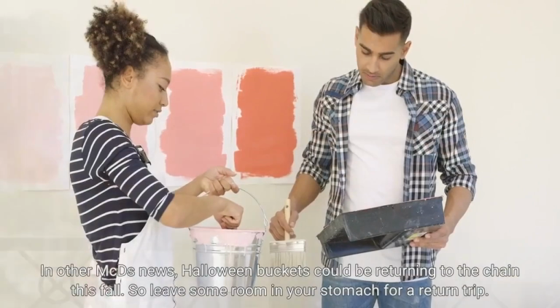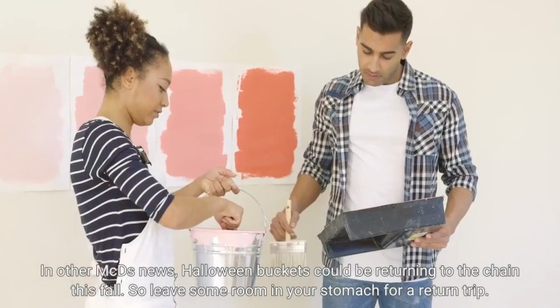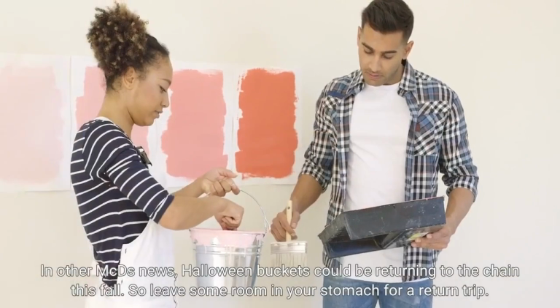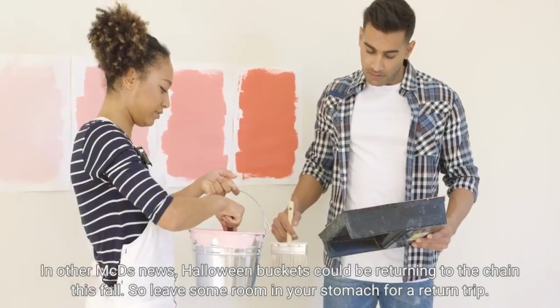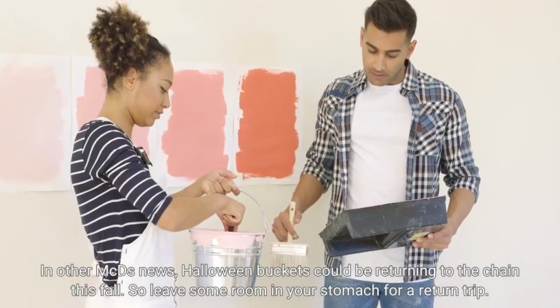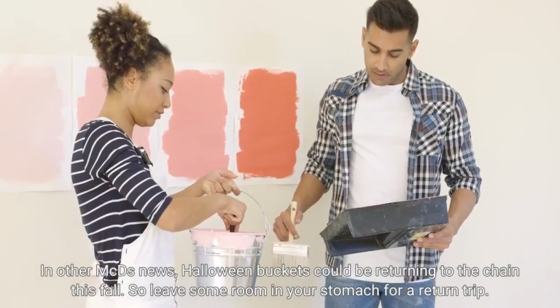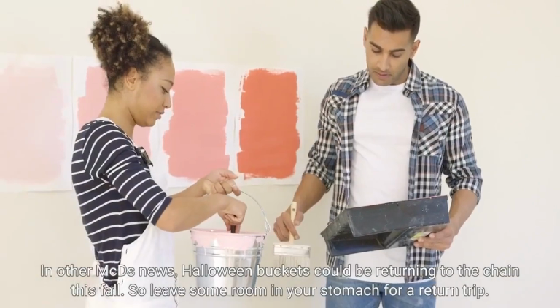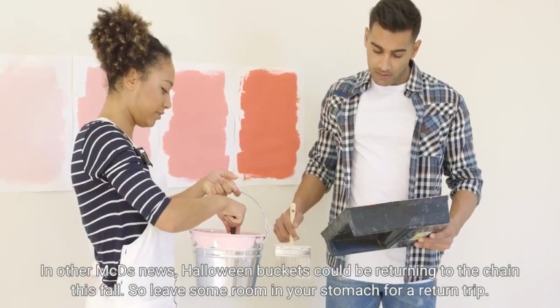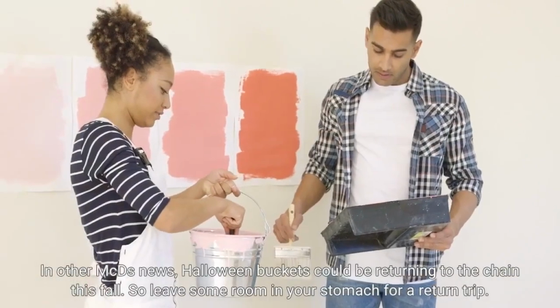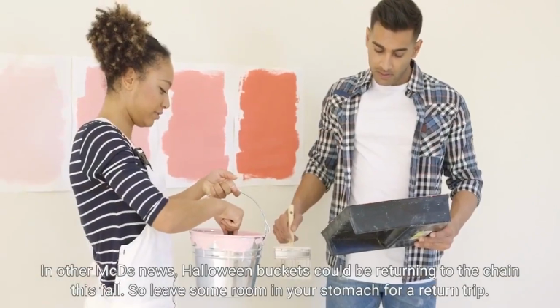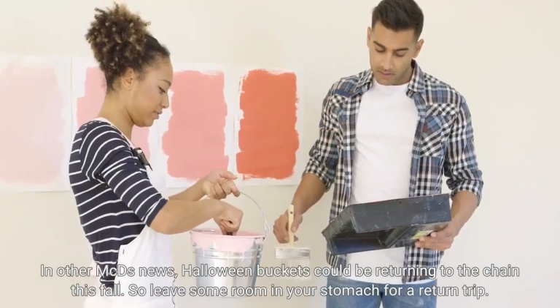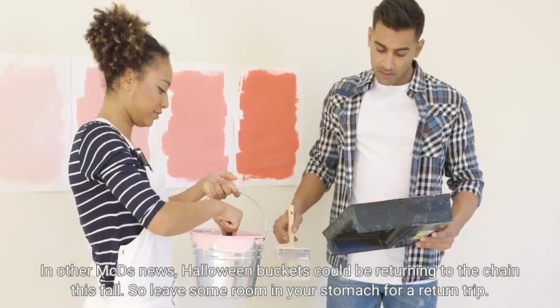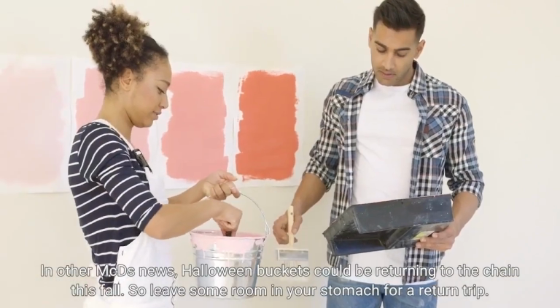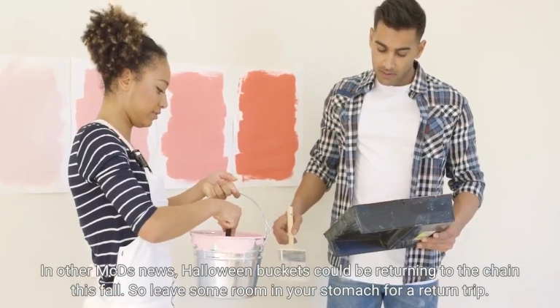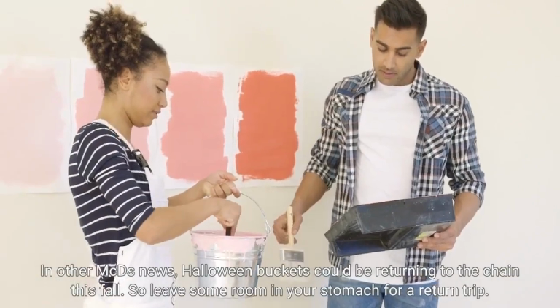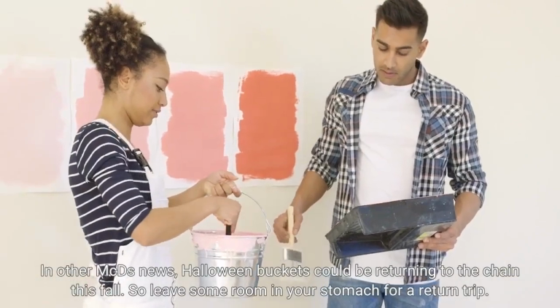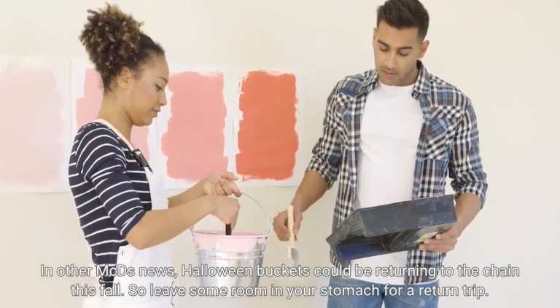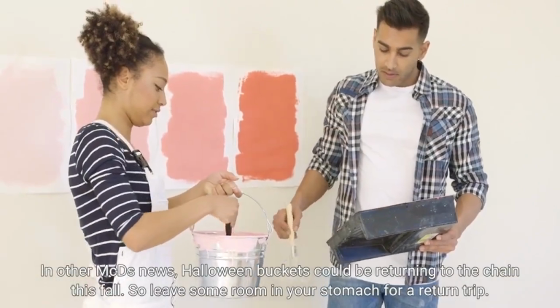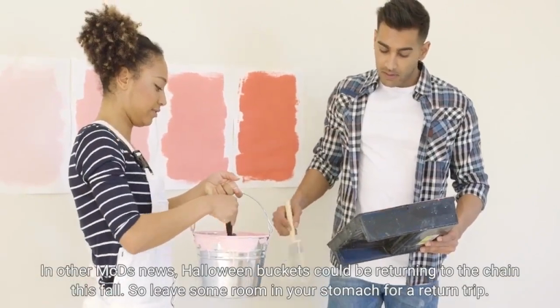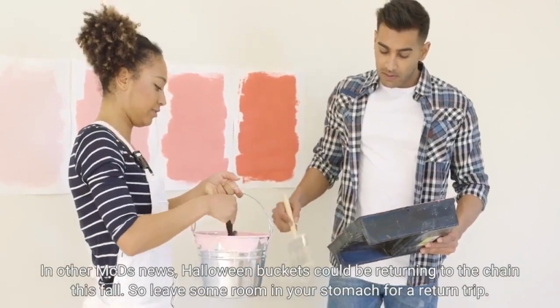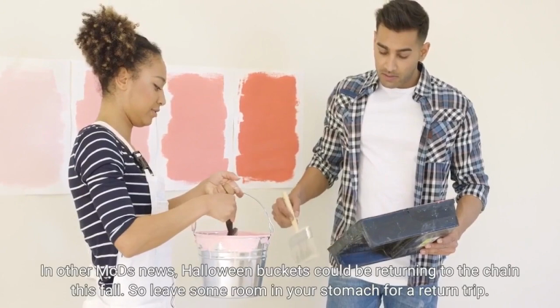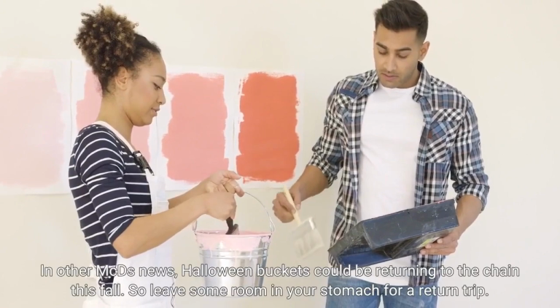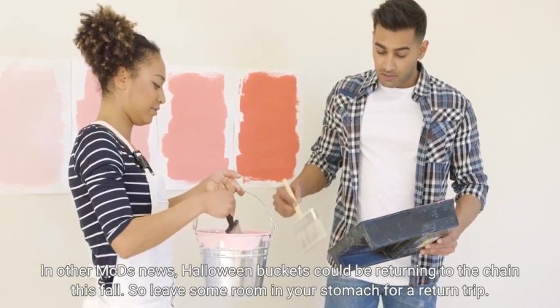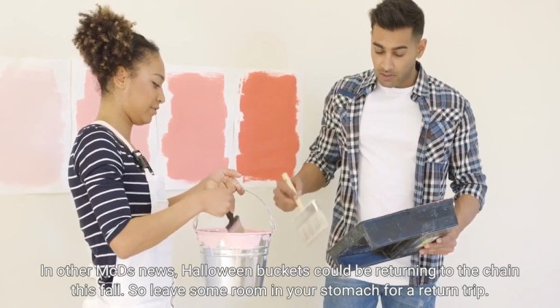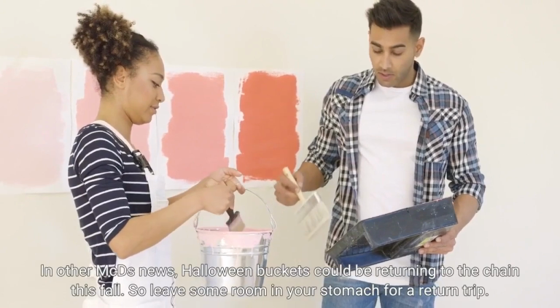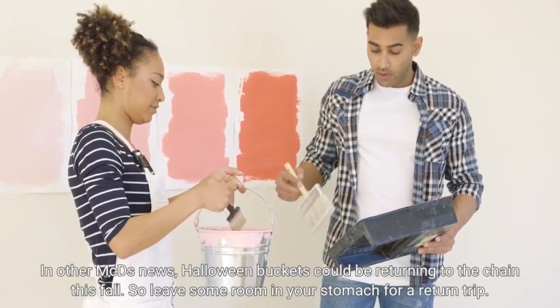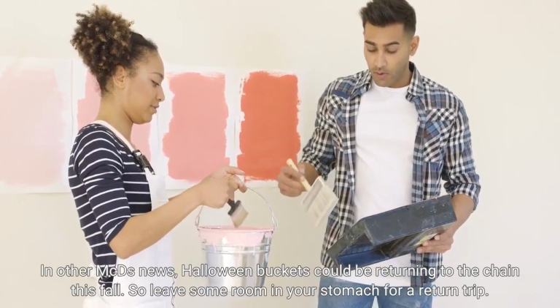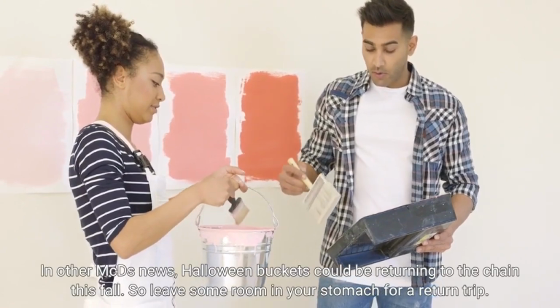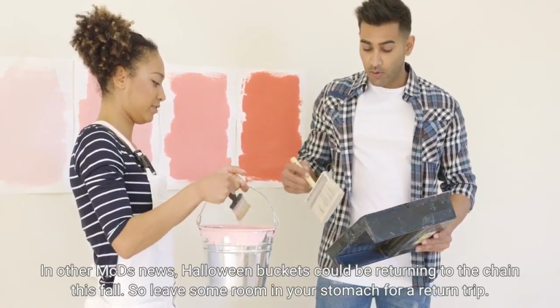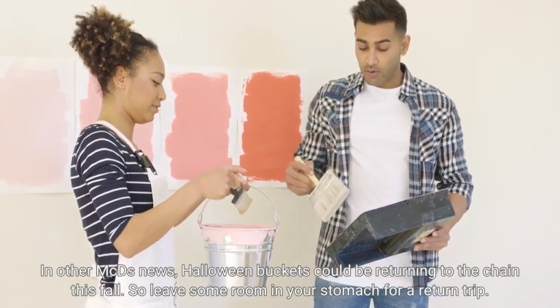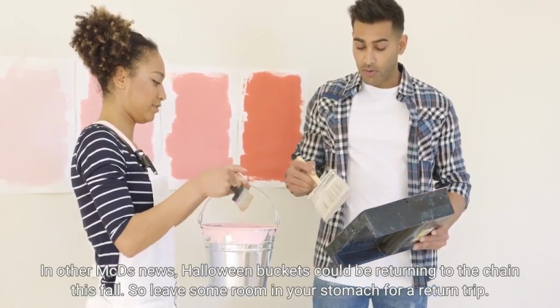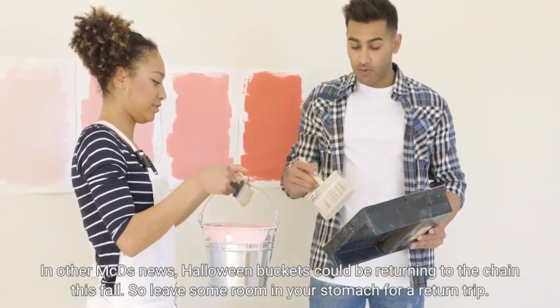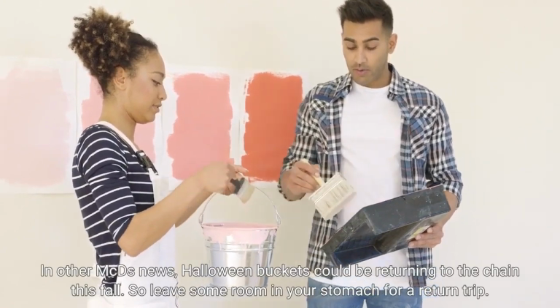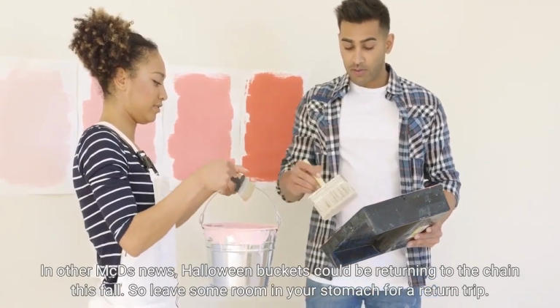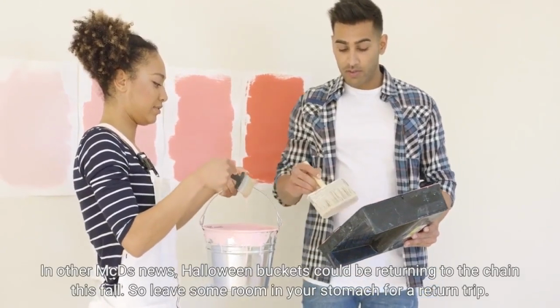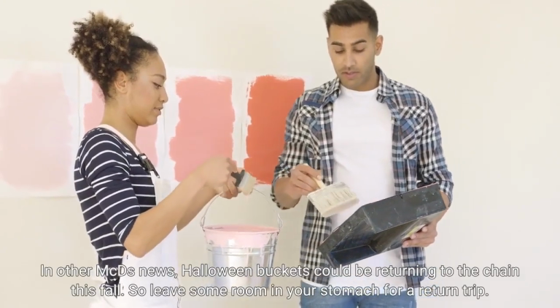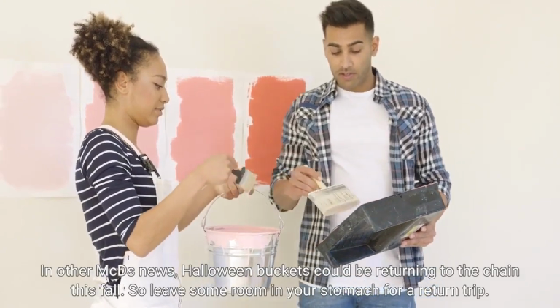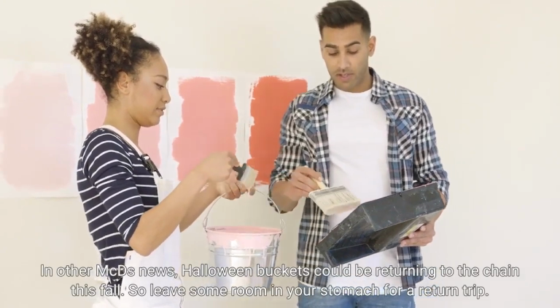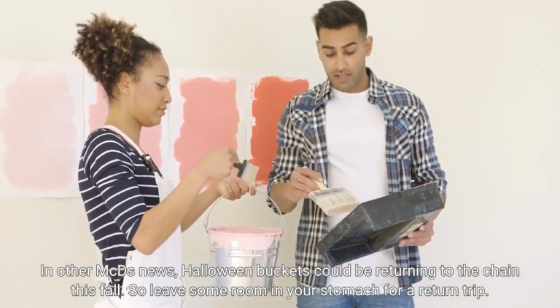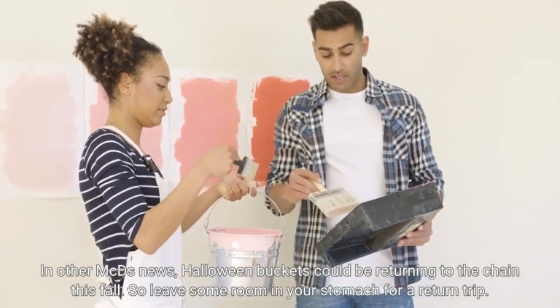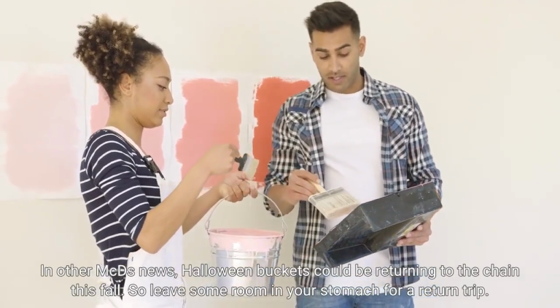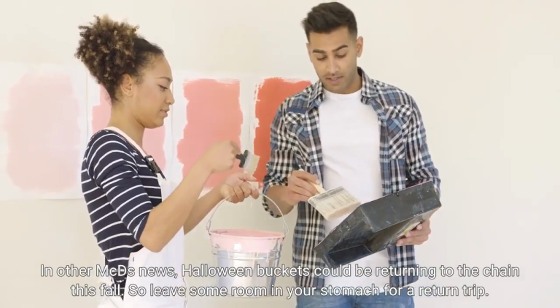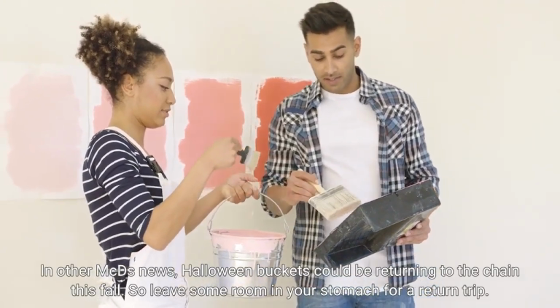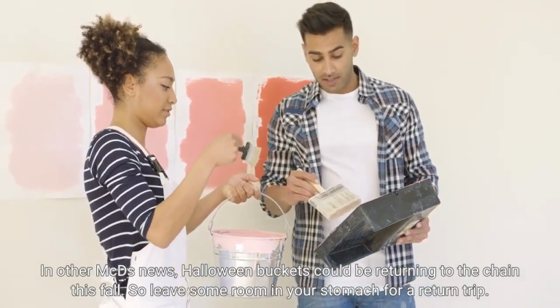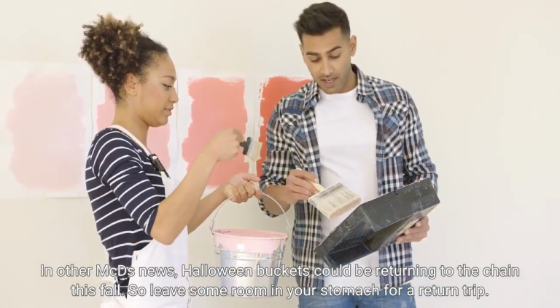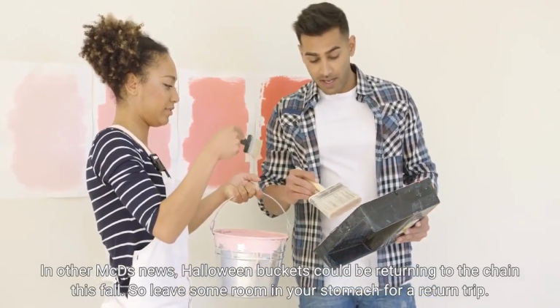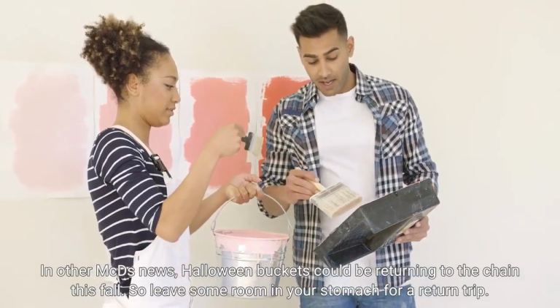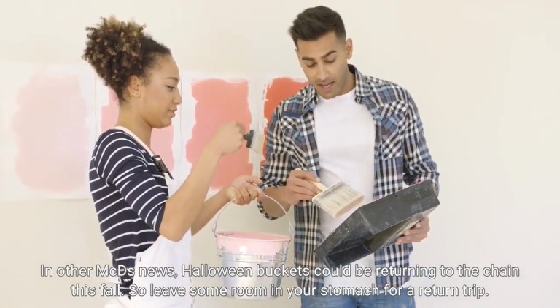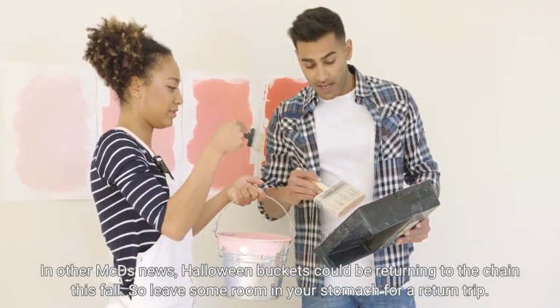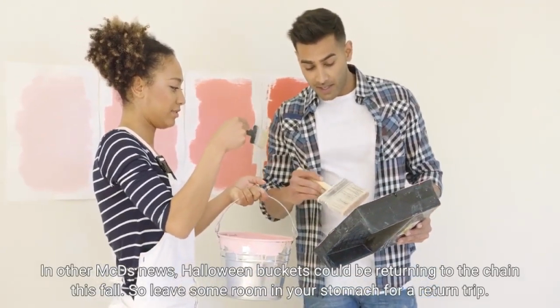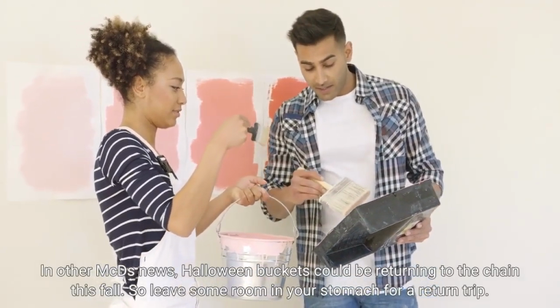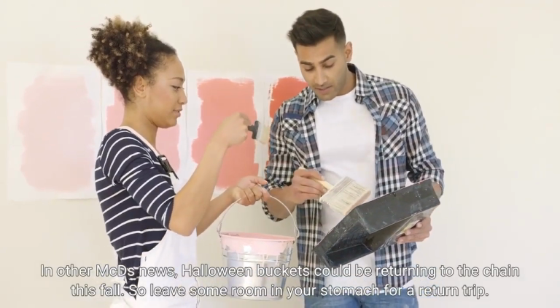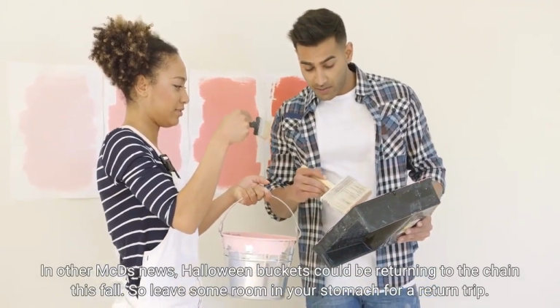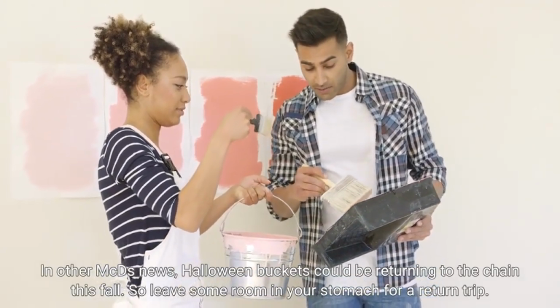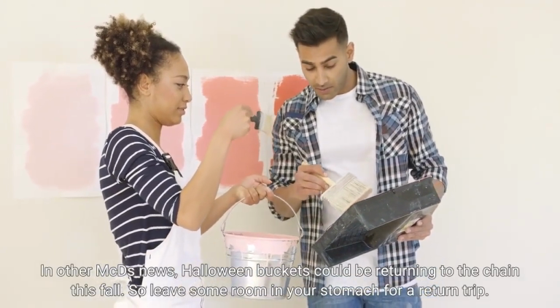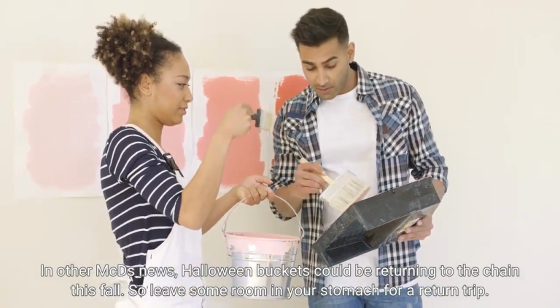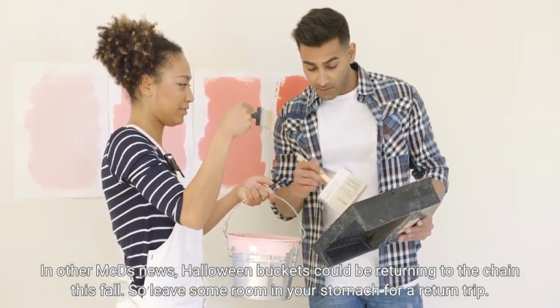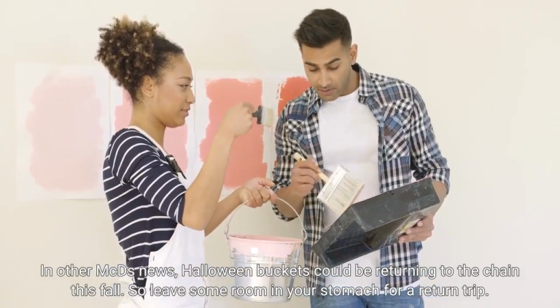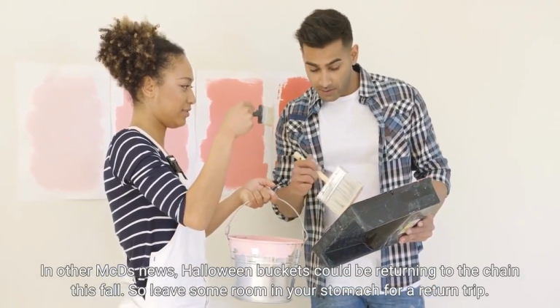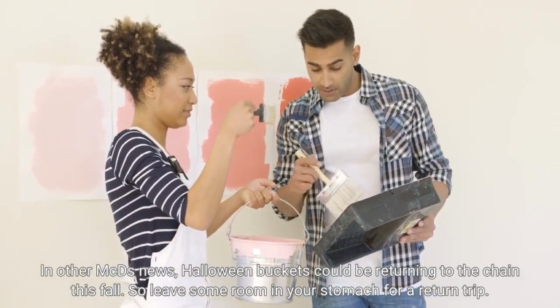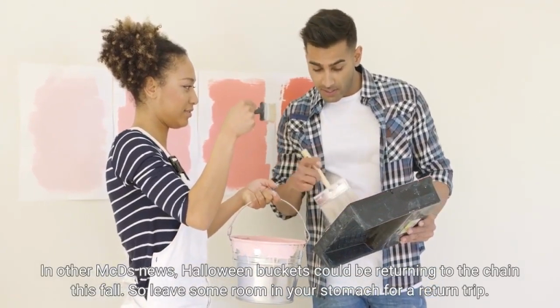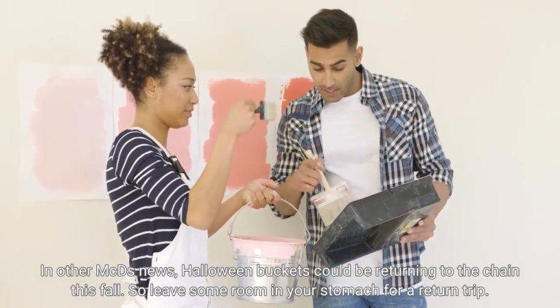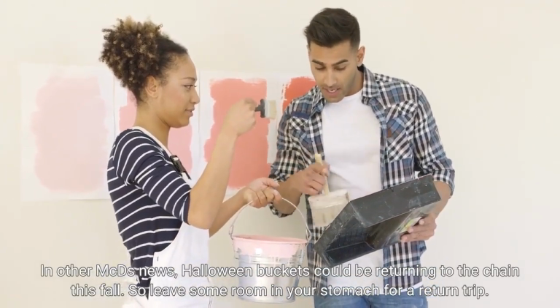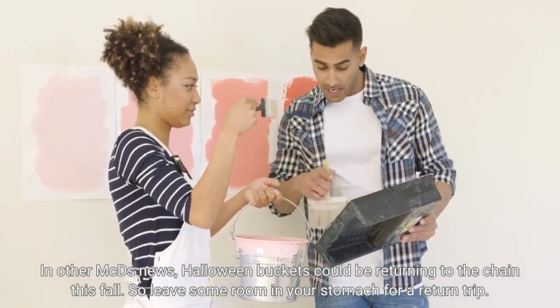In other McDonald's news, Halloween buckets could be returning to the chain this fall. So leave some room in your stomach for a return trip.